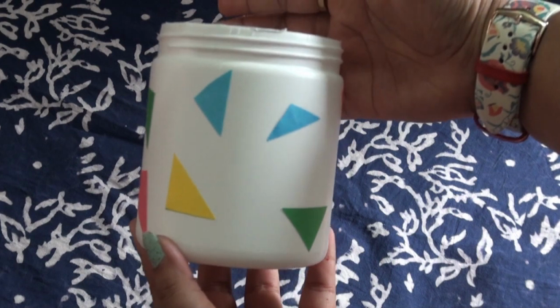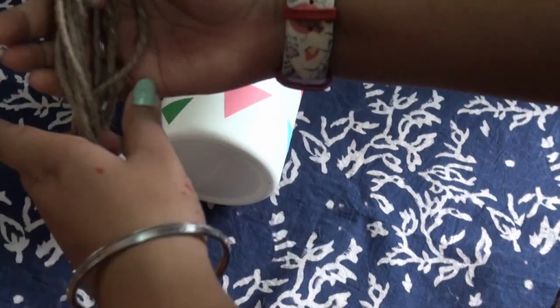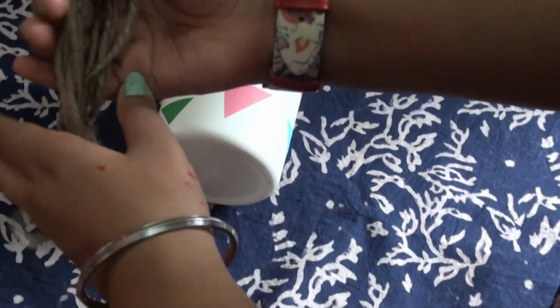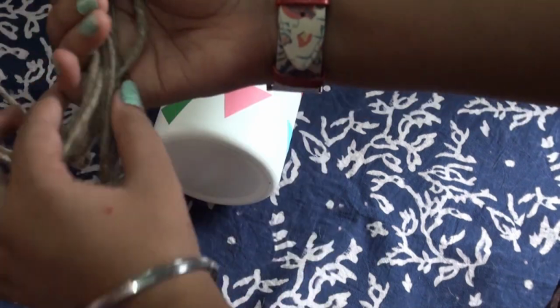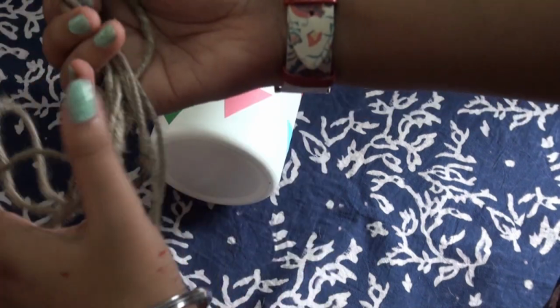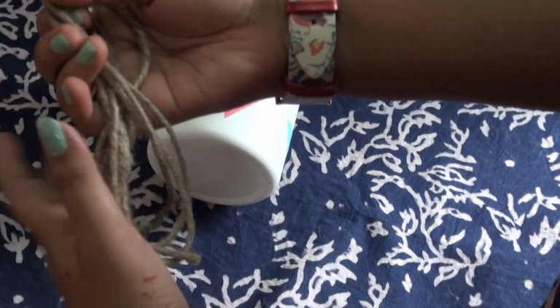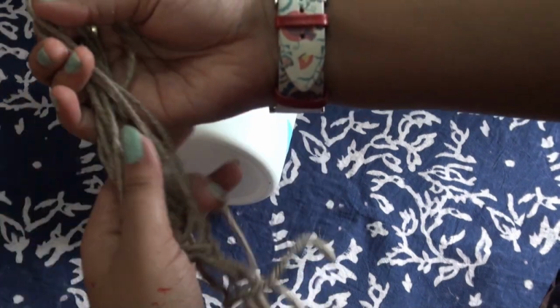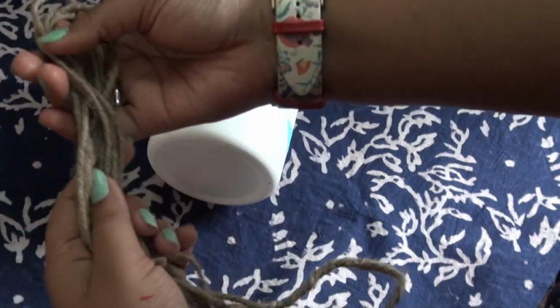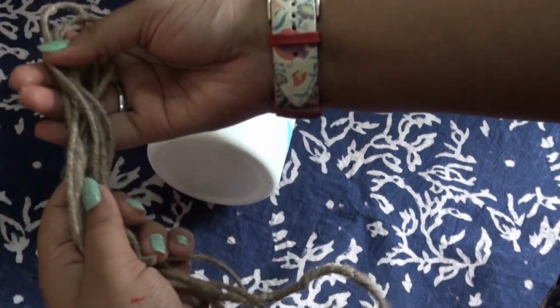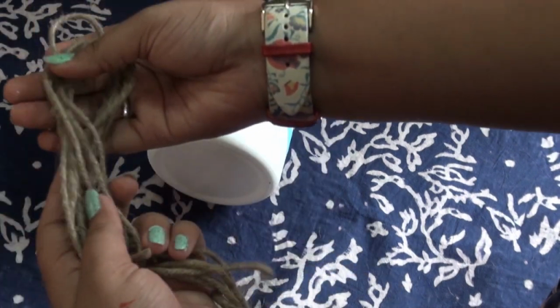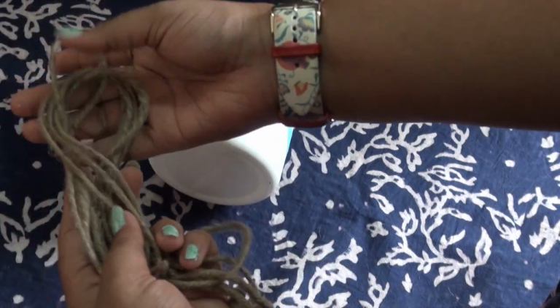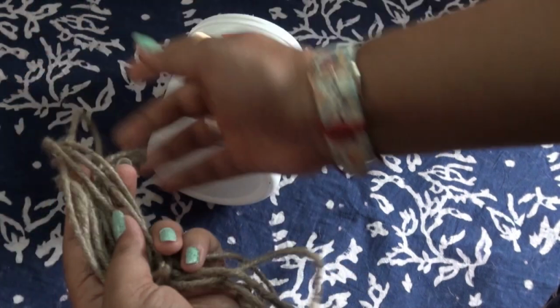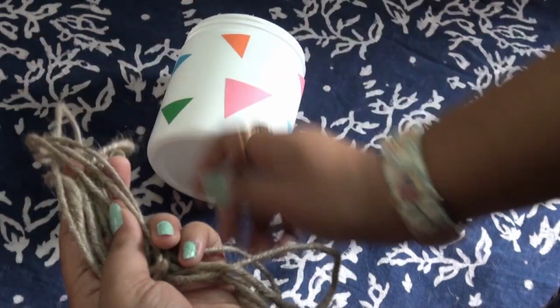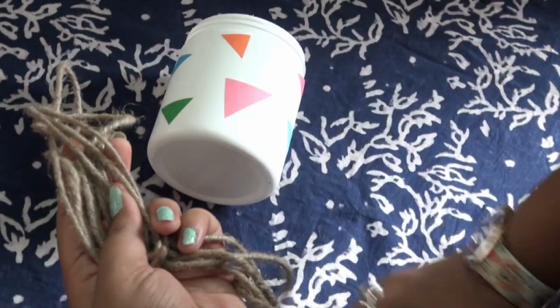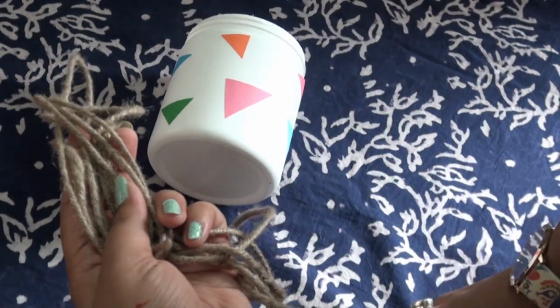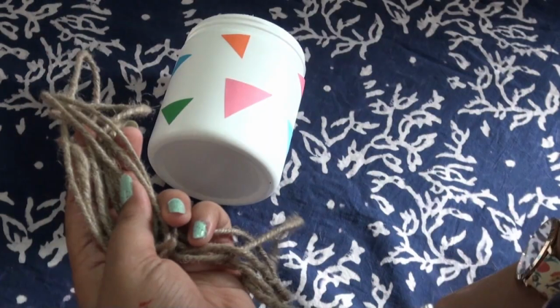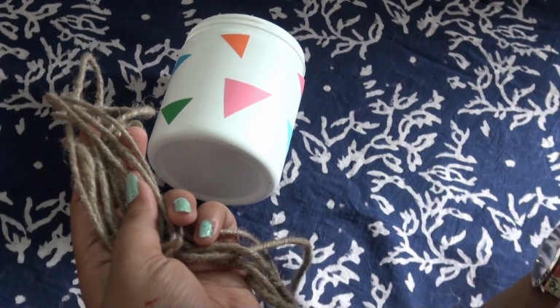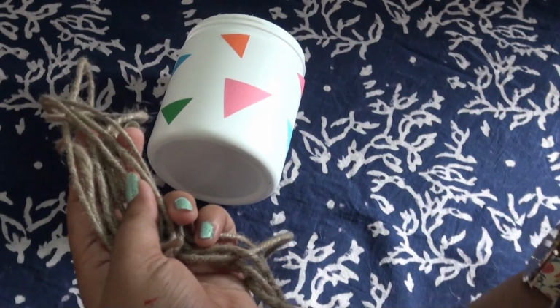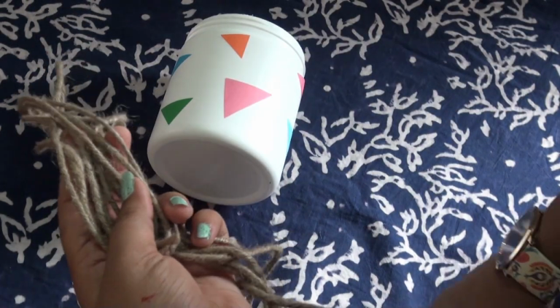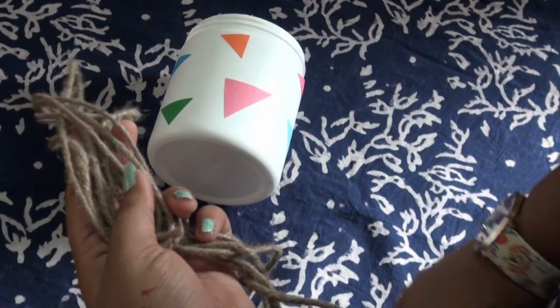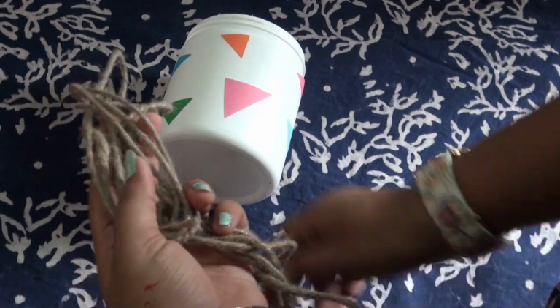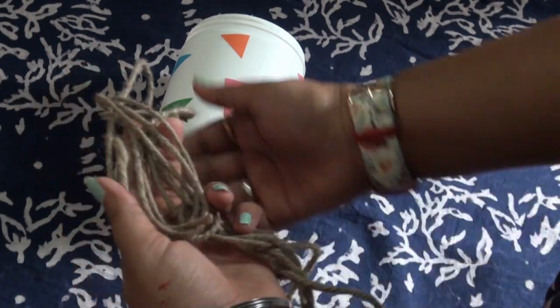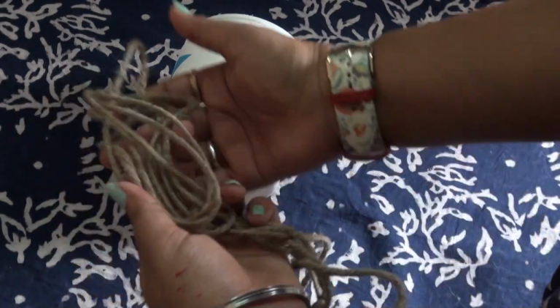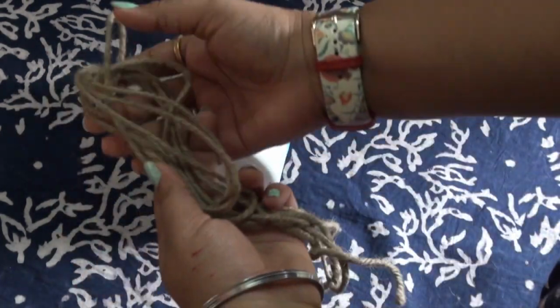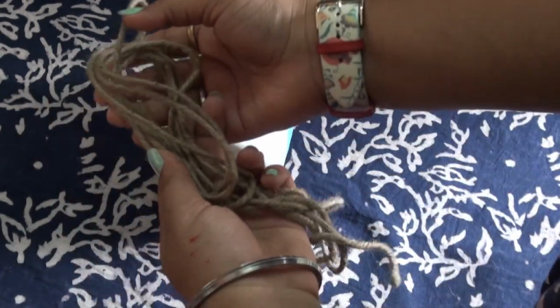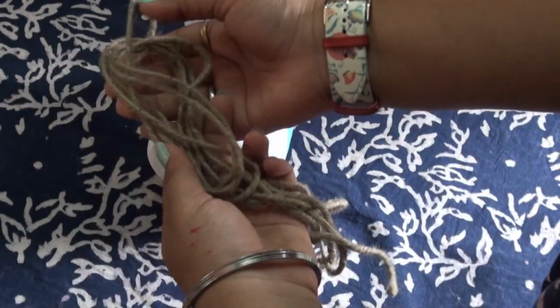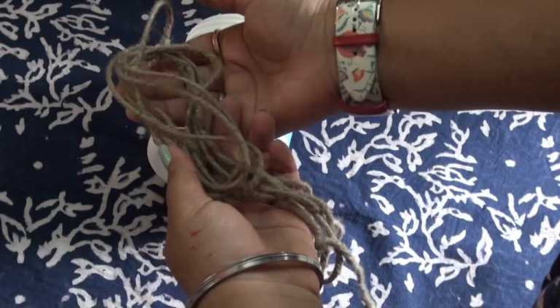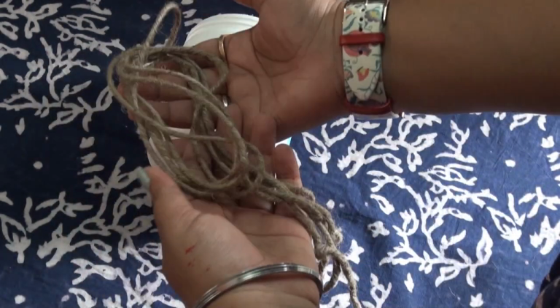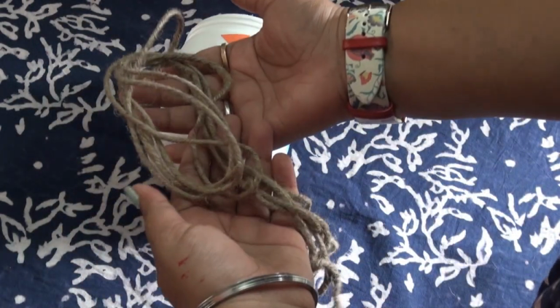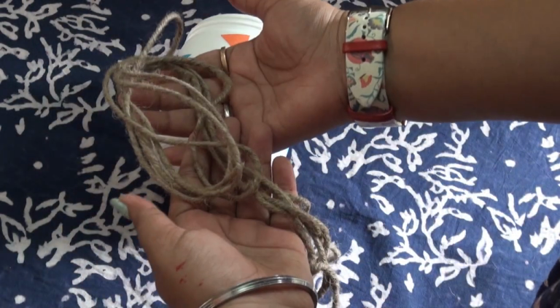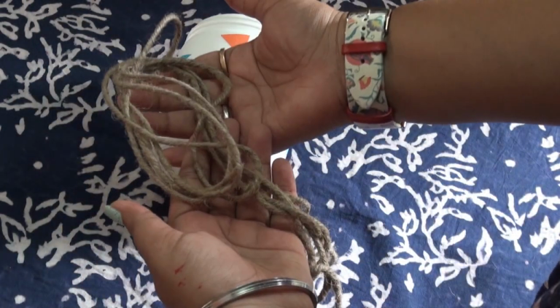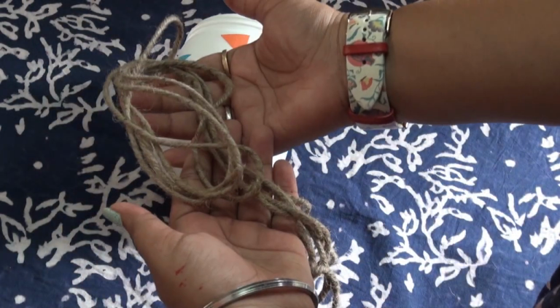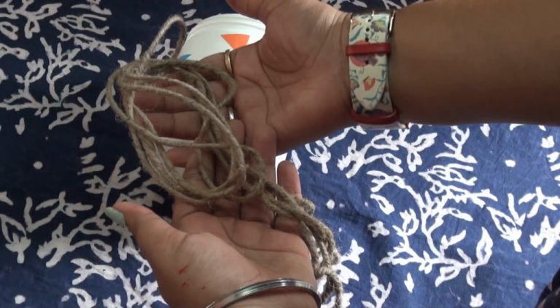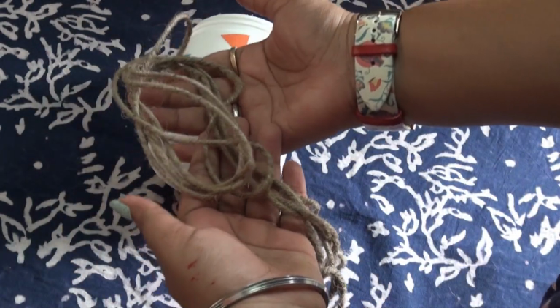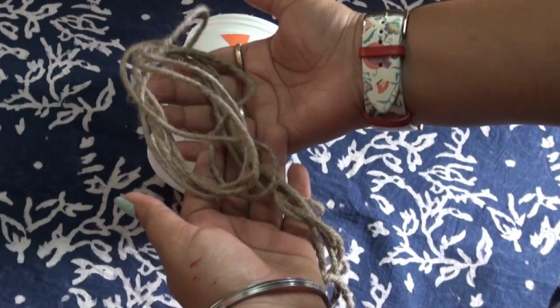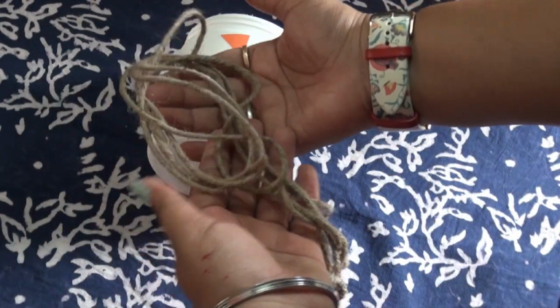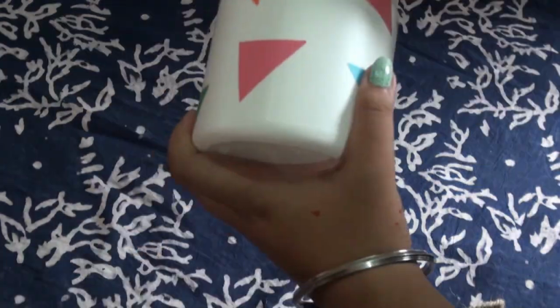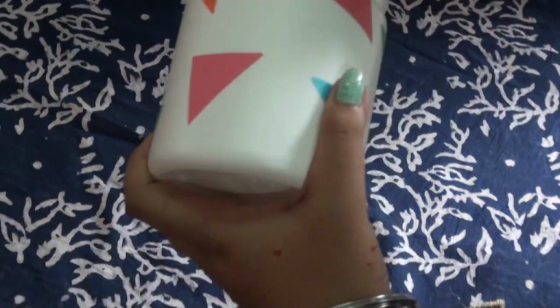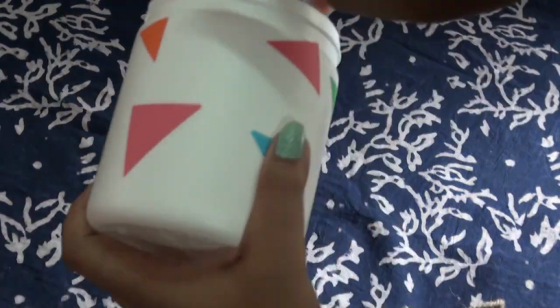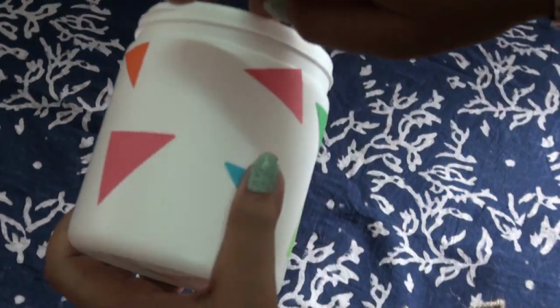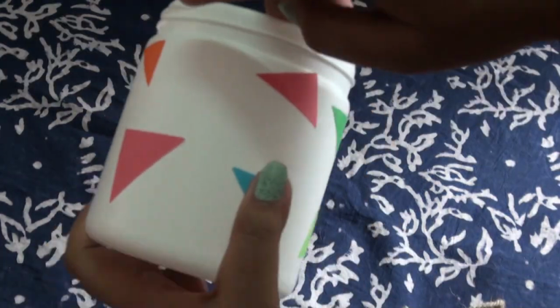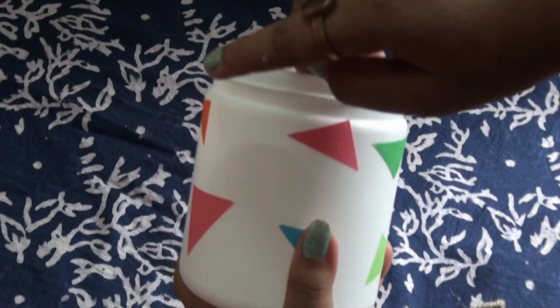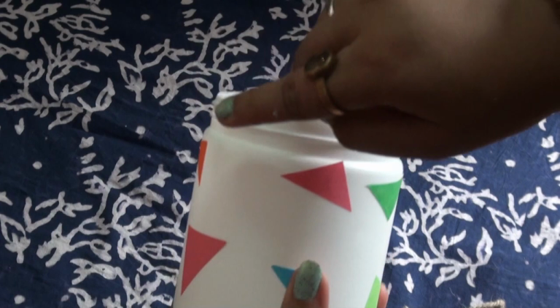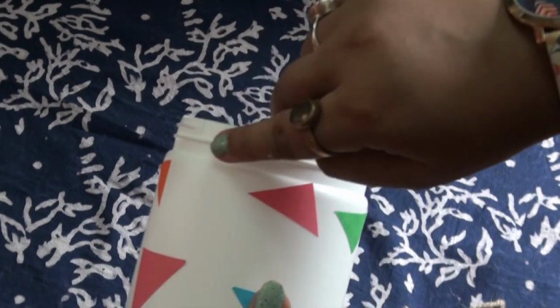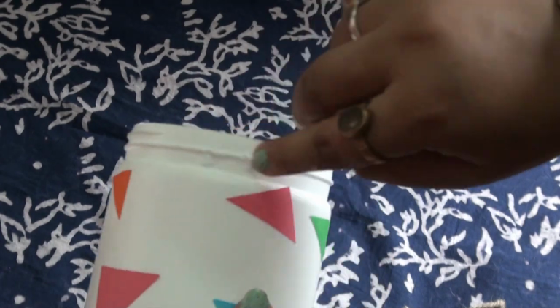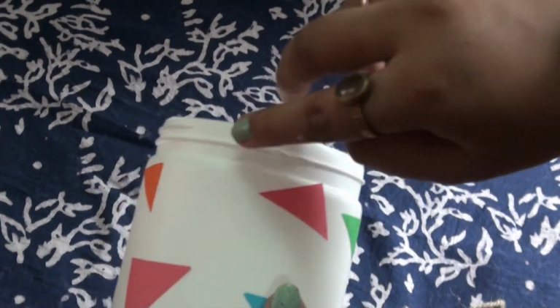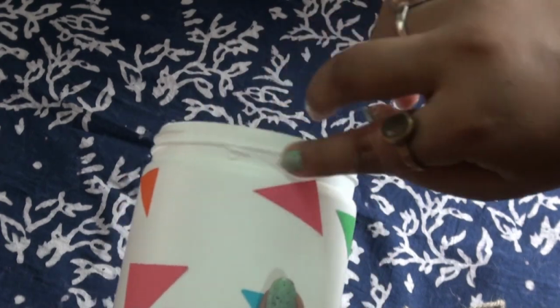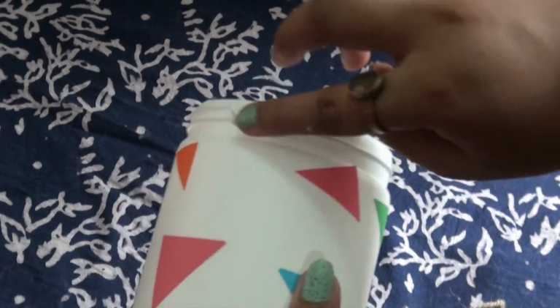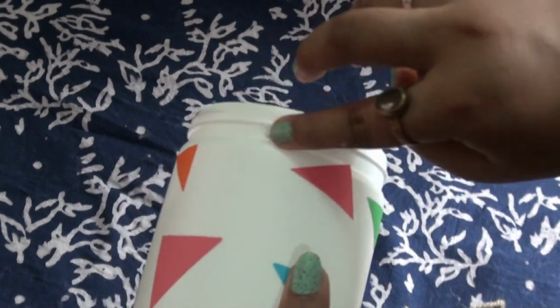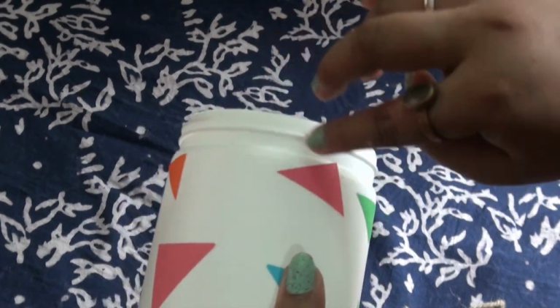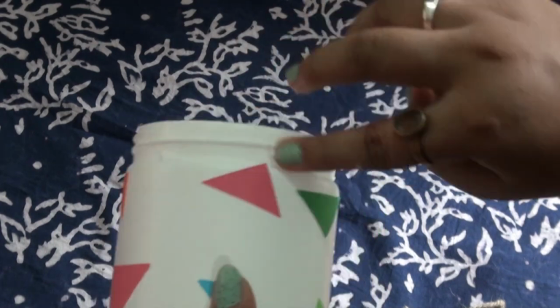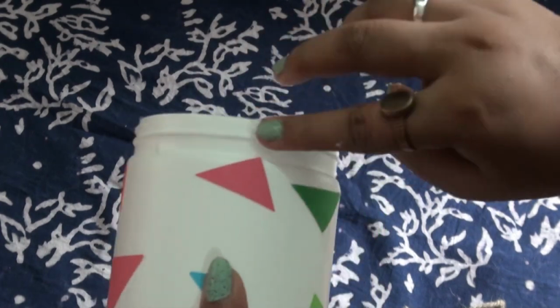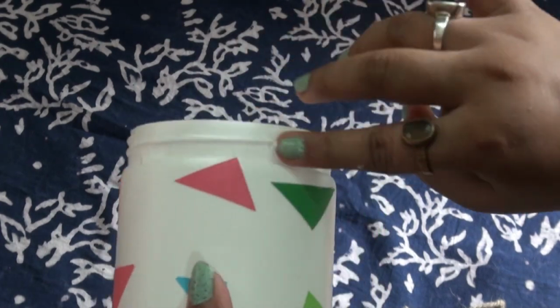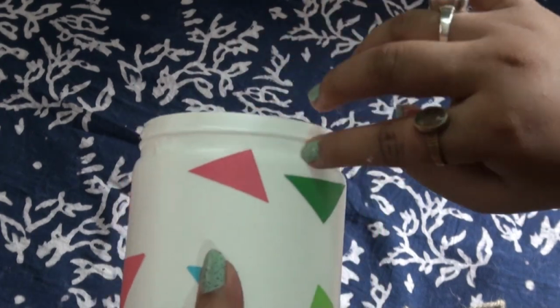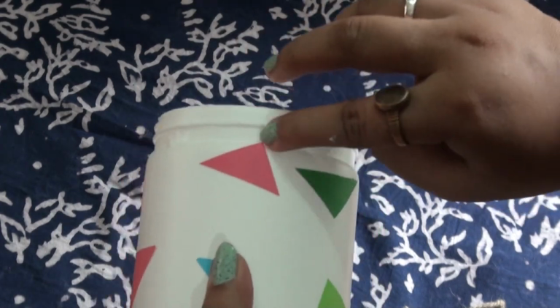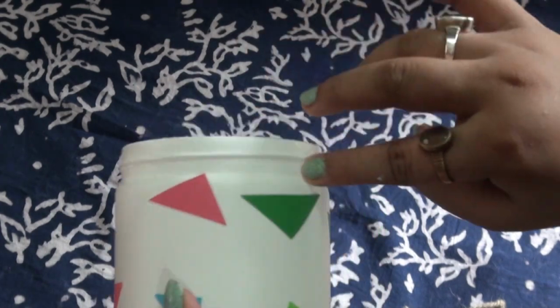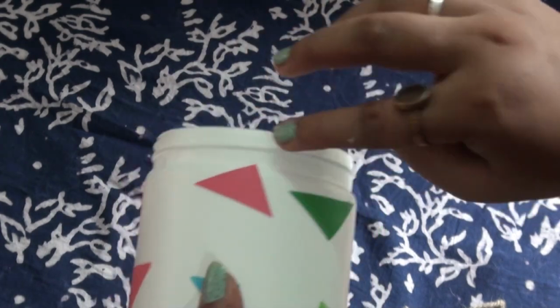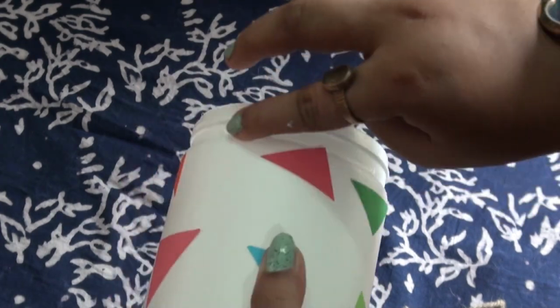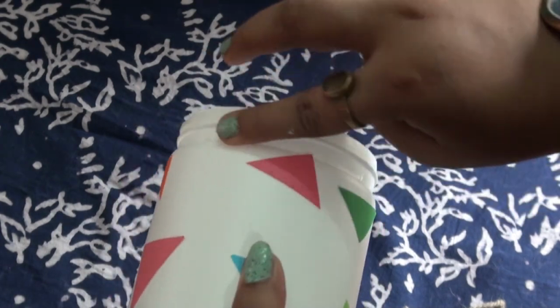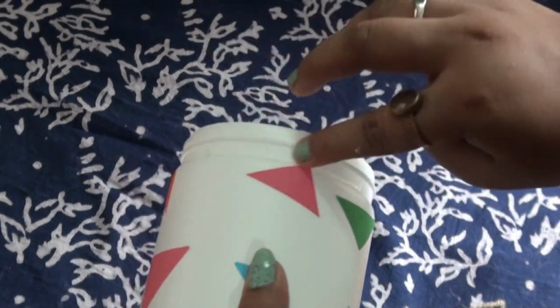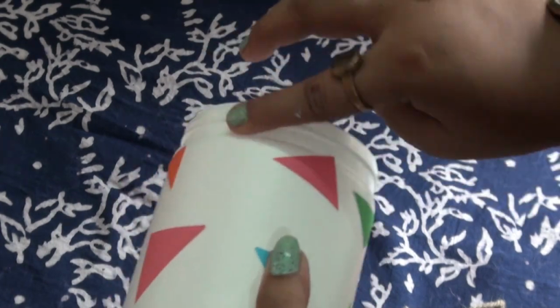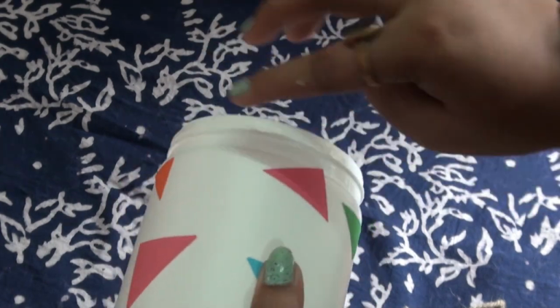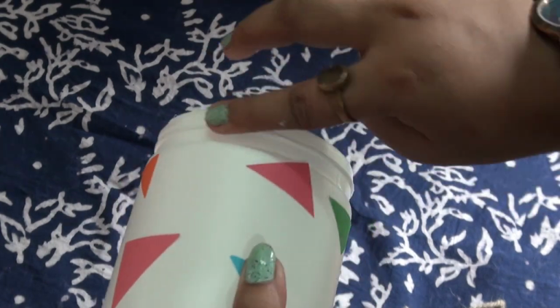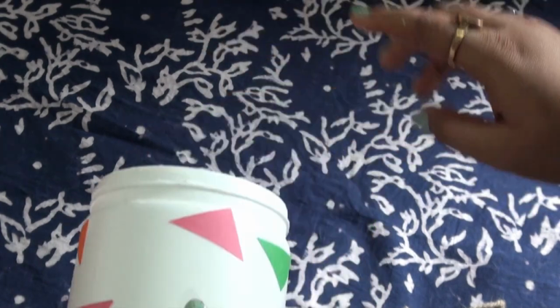Now take the rope and just keep adding the glue and rope around the container.